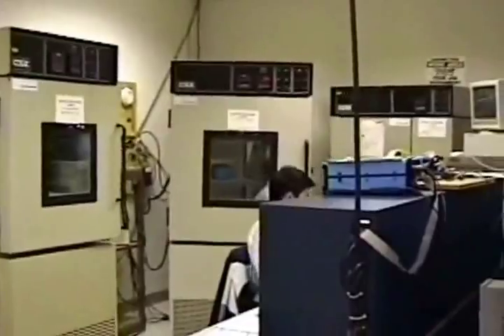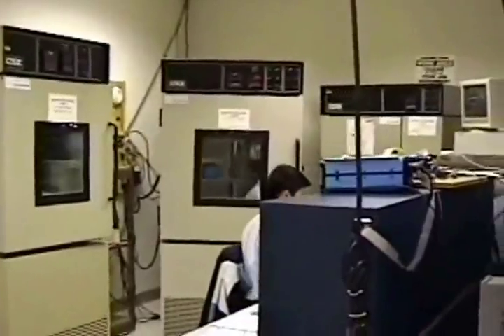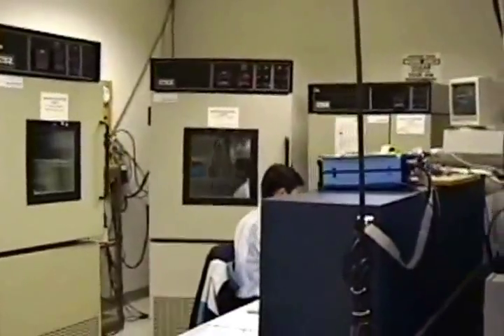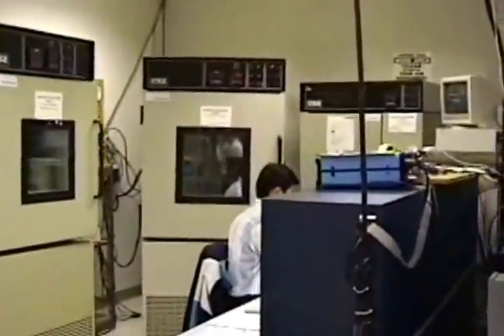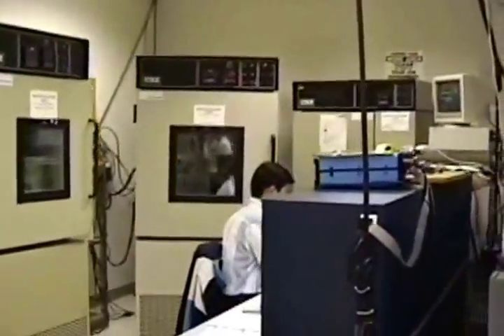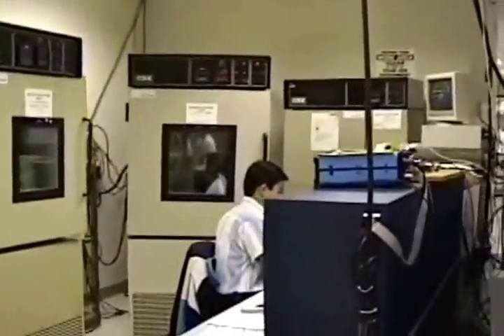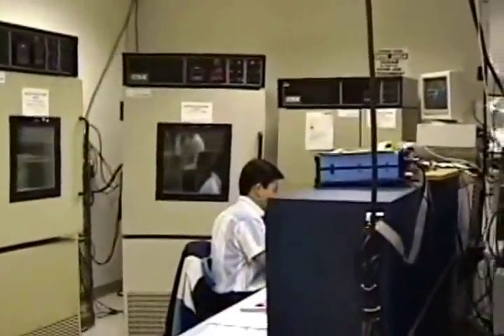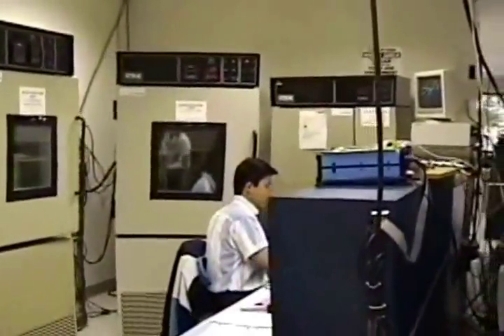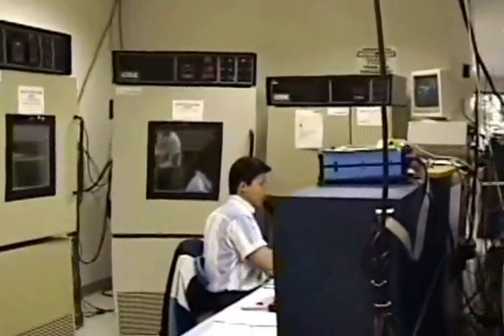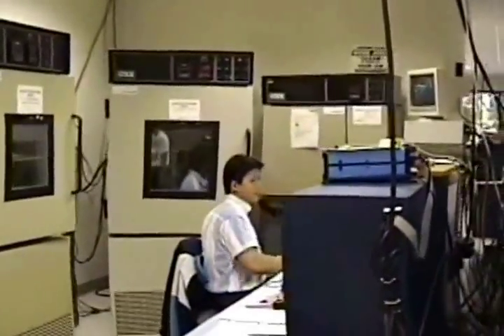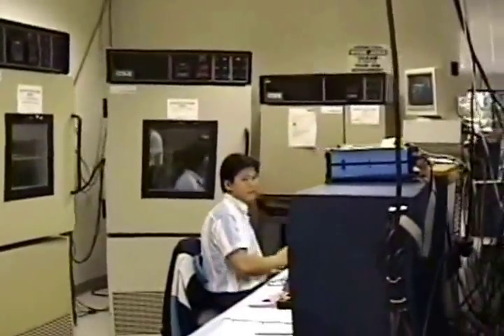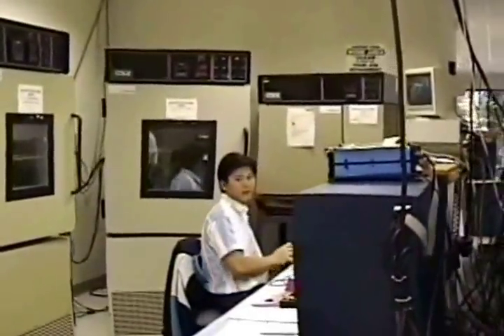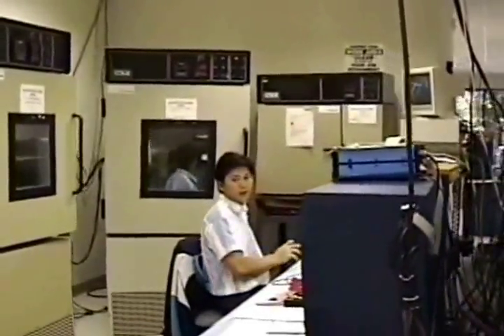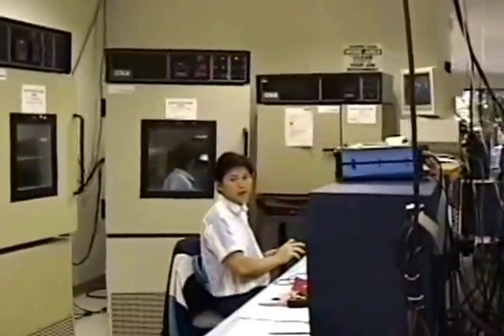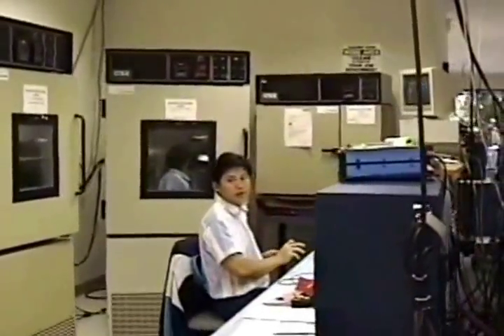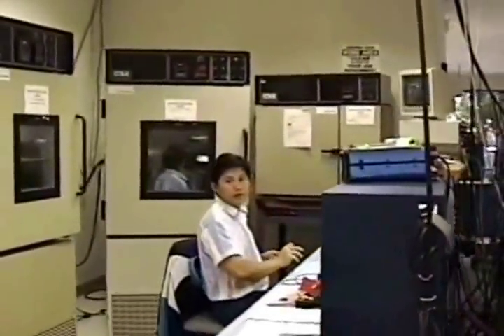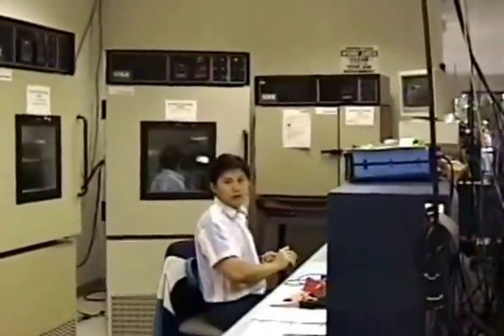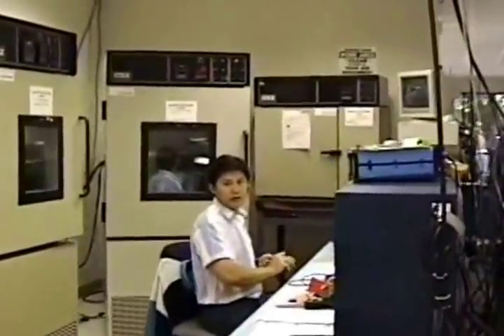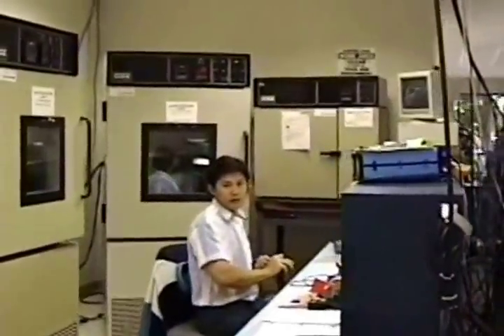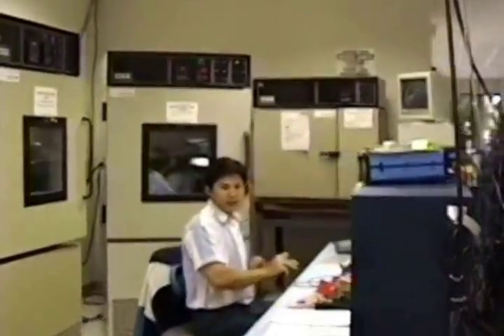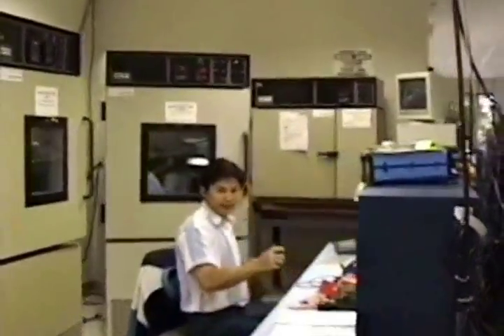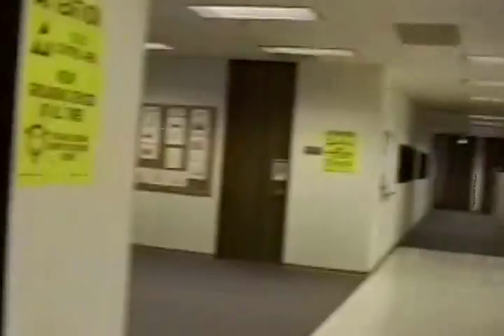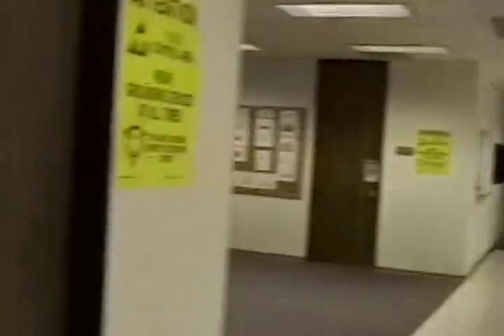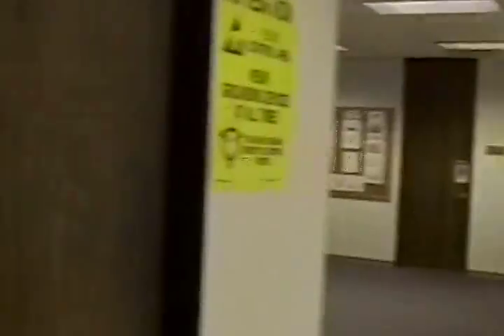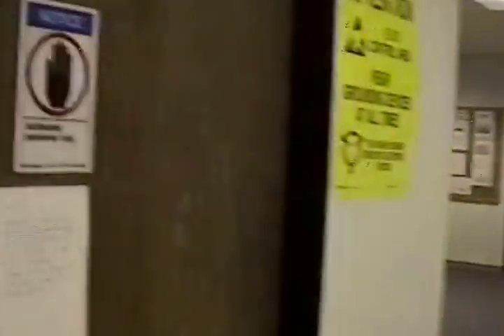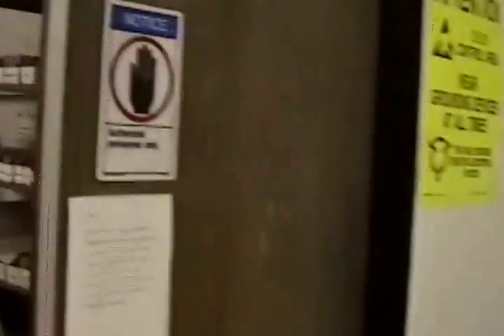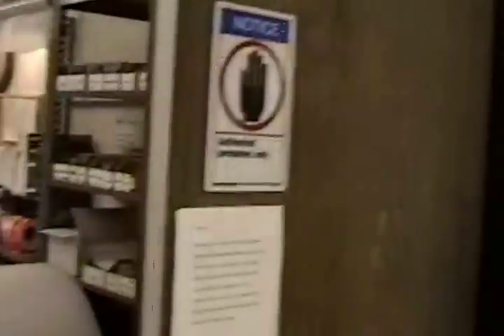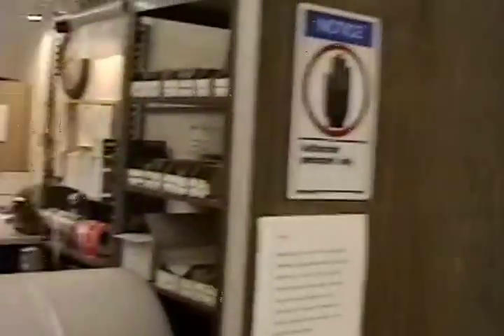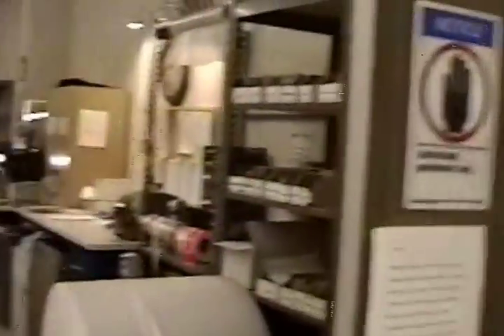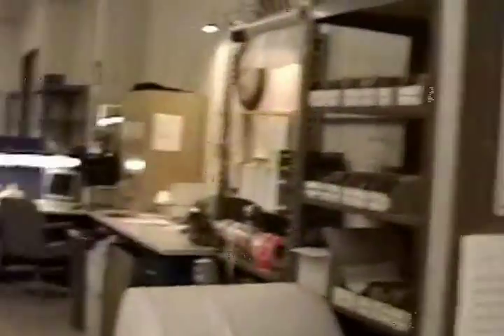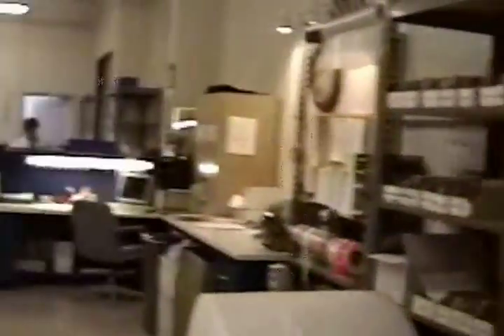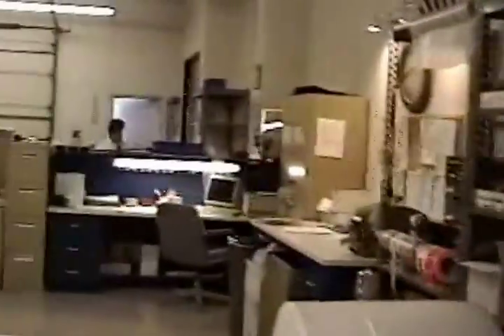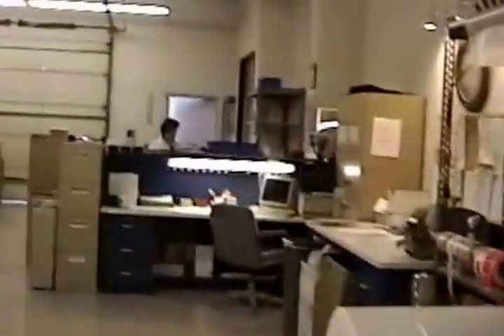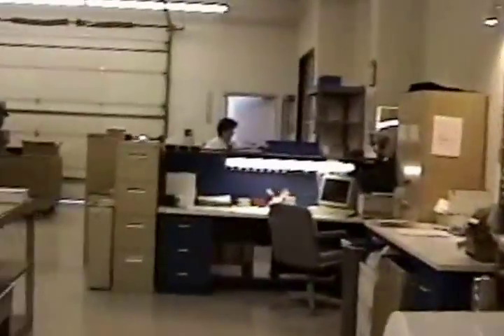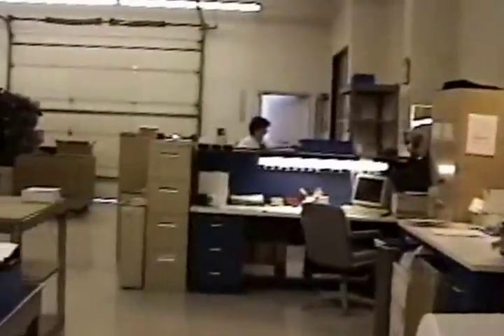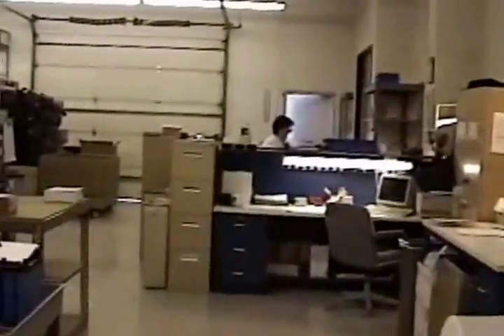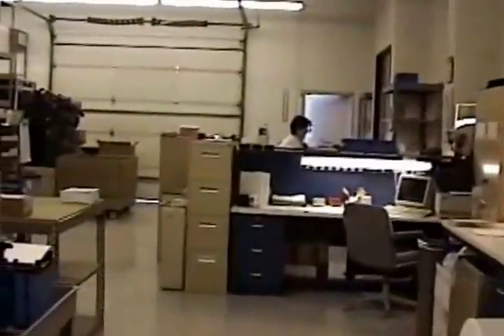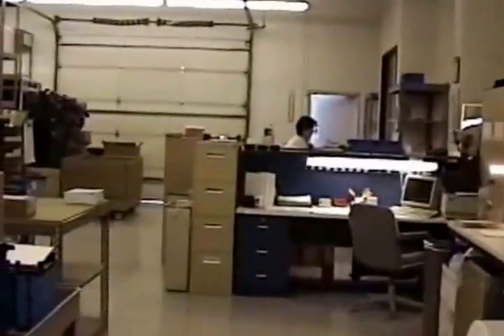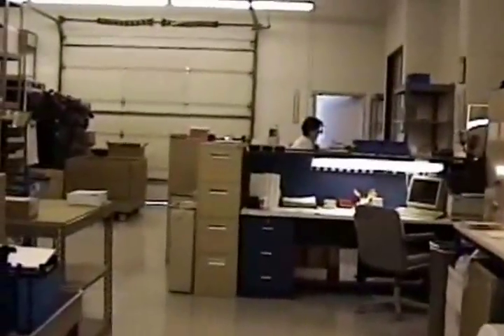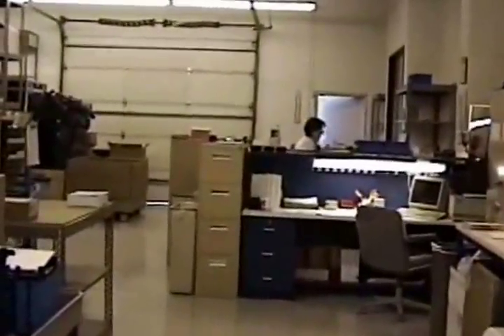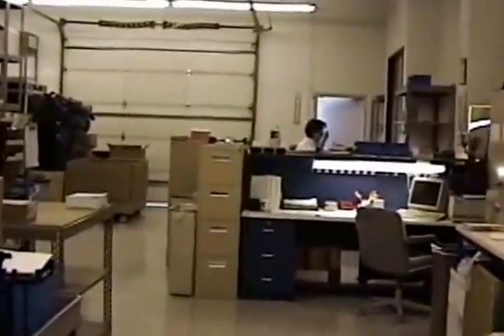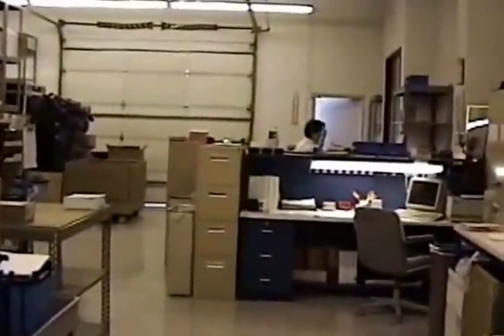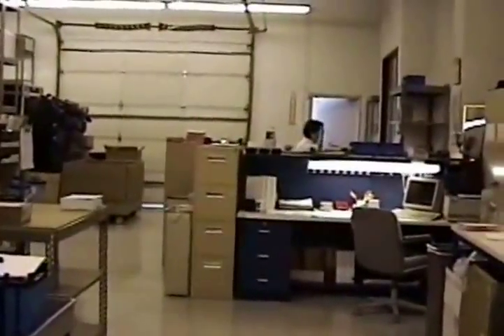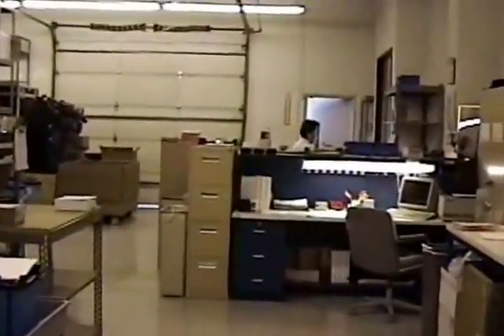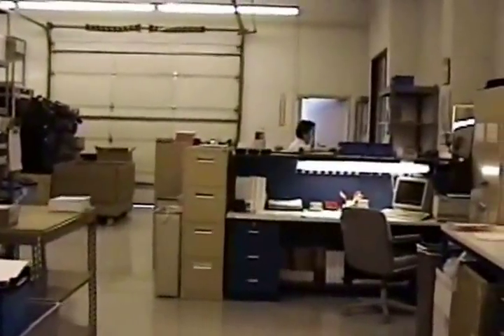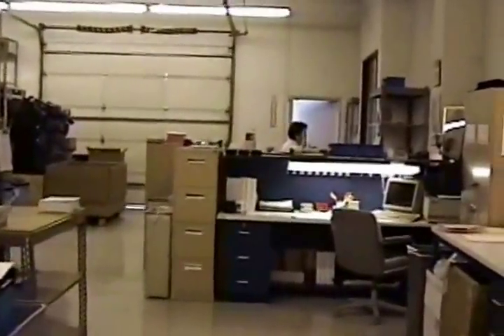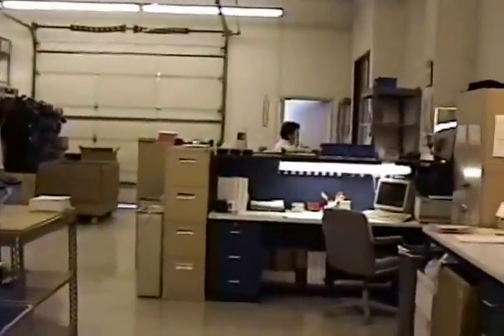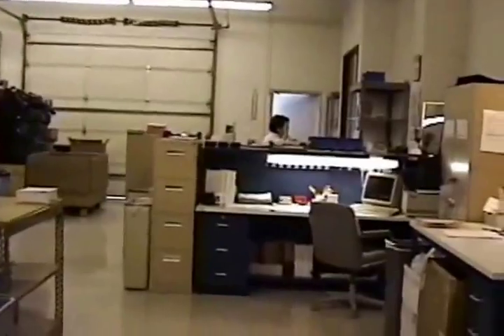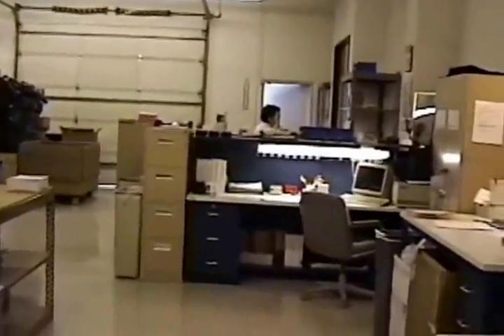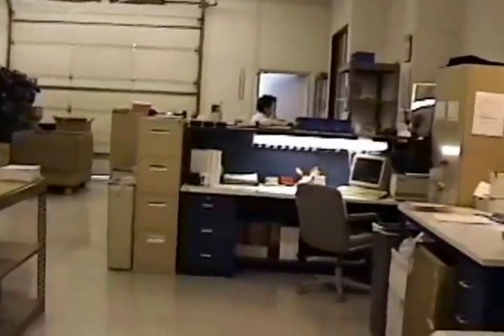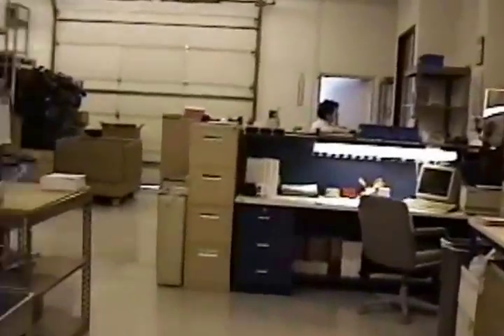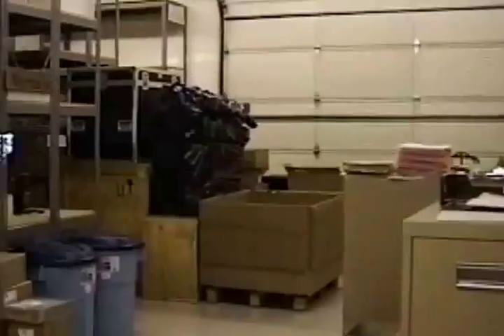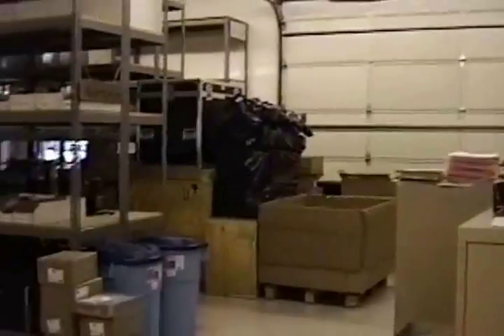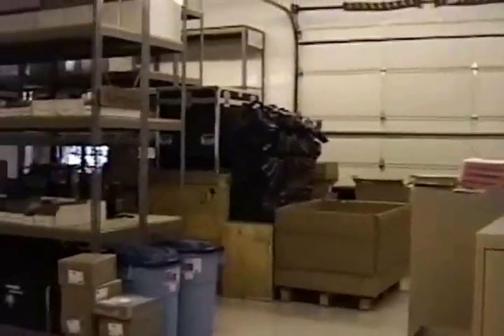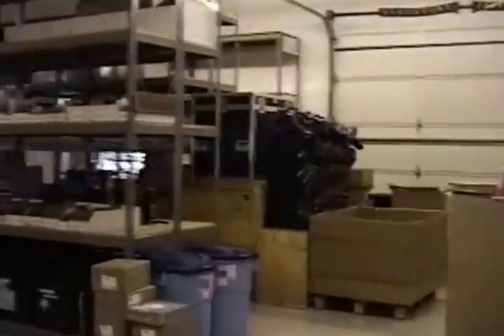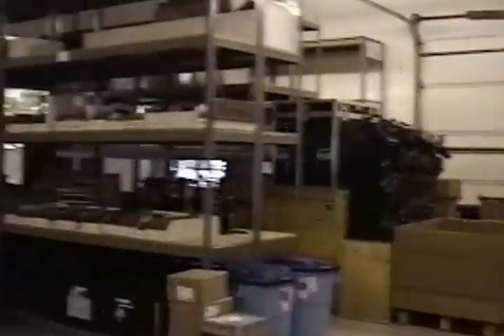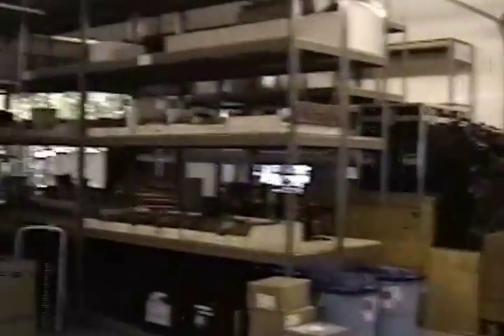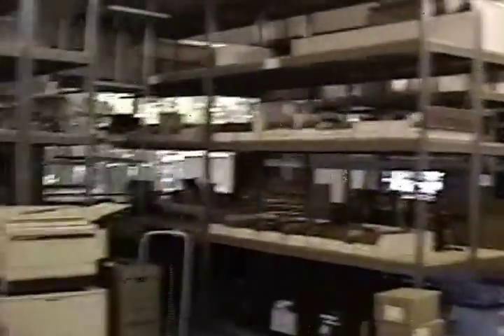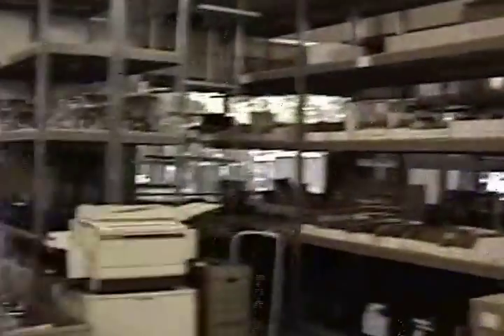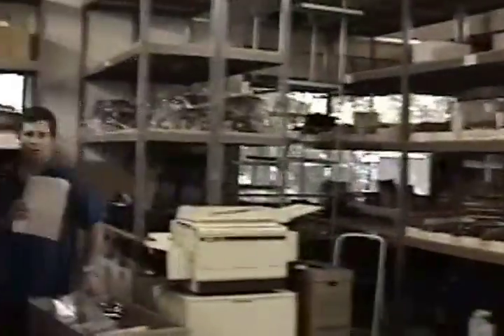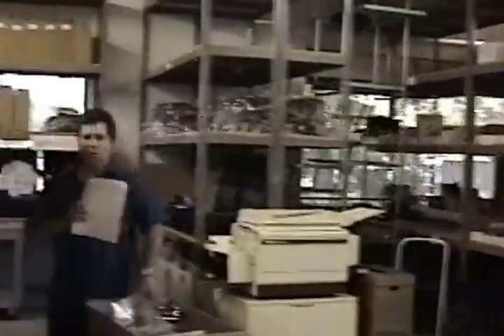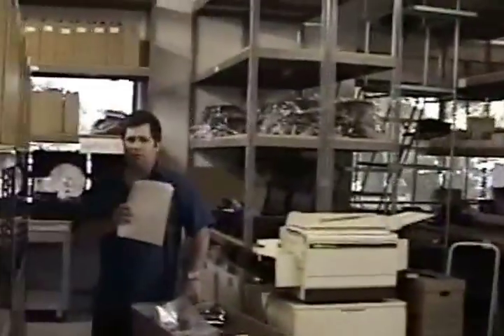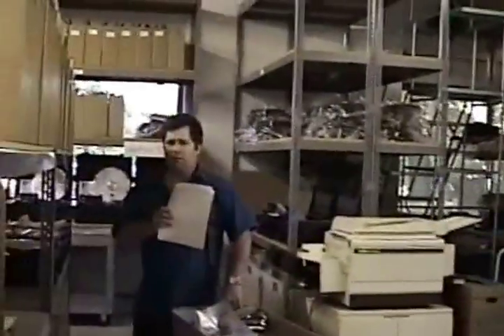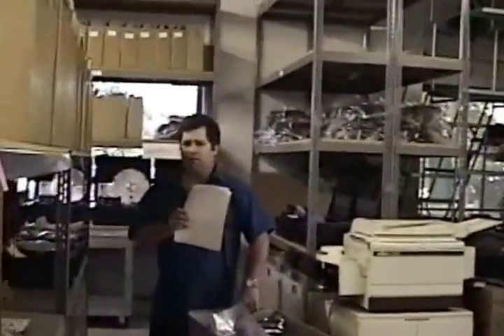We're a bunch of hands here. This is shipping and receiving. Jim, where's the Moscow shelf?